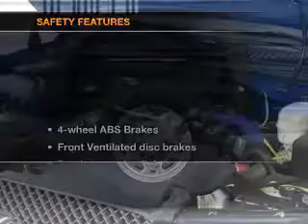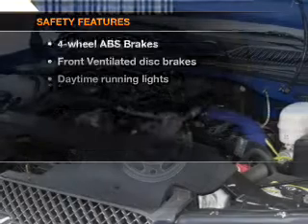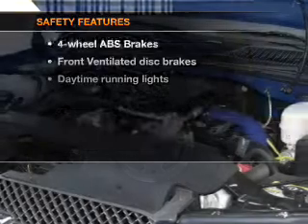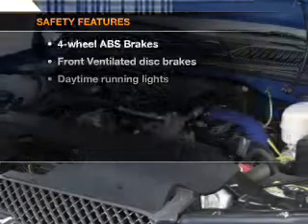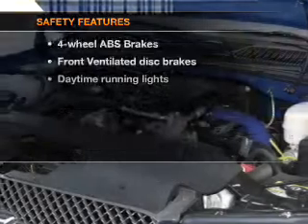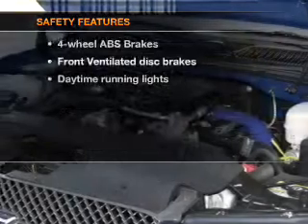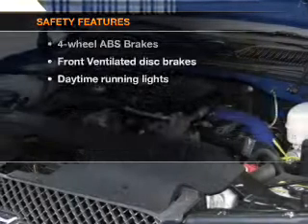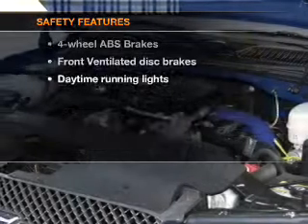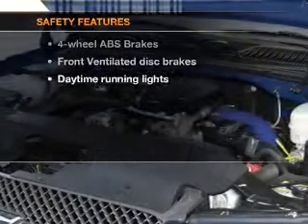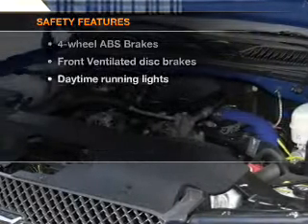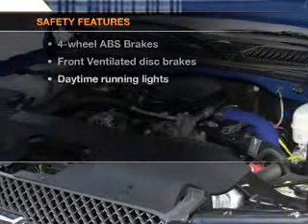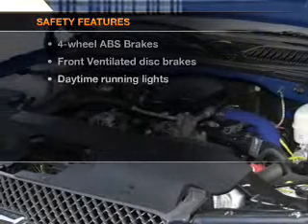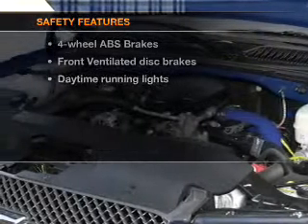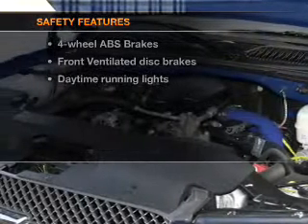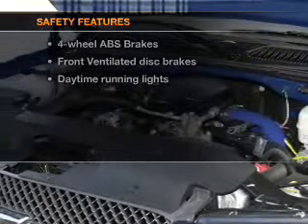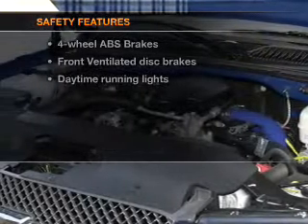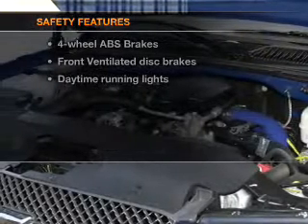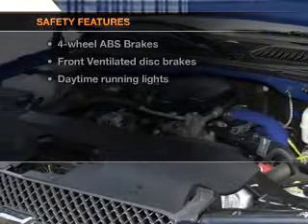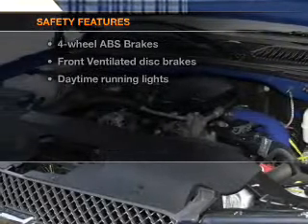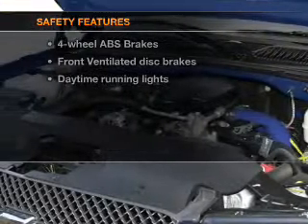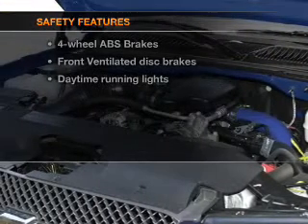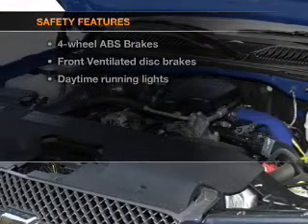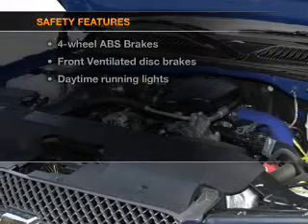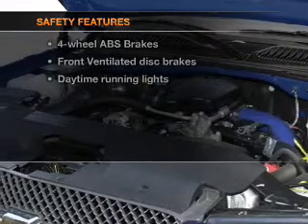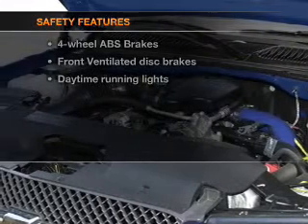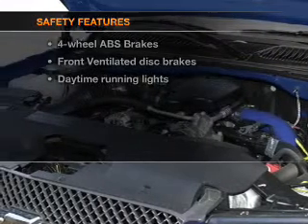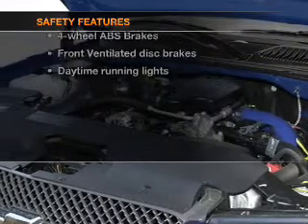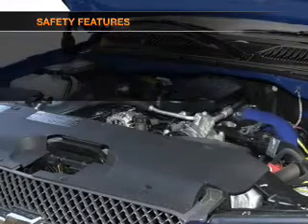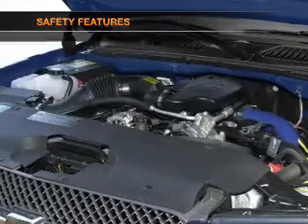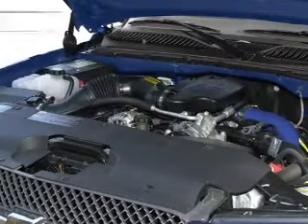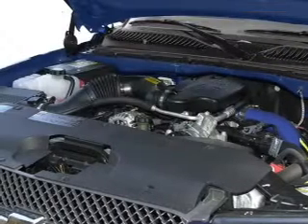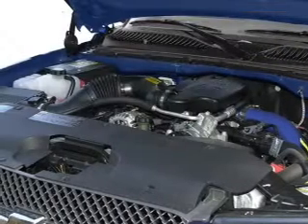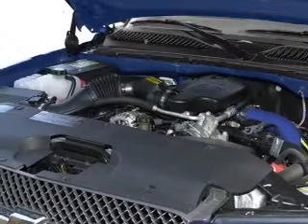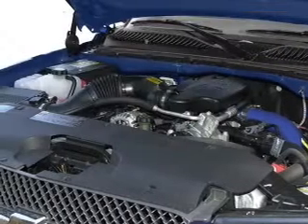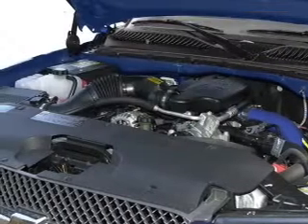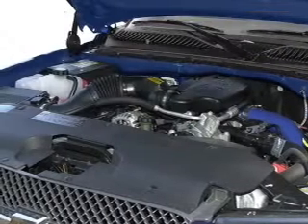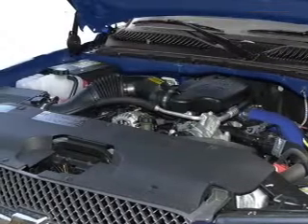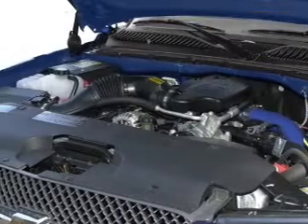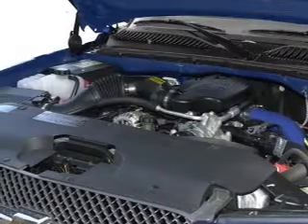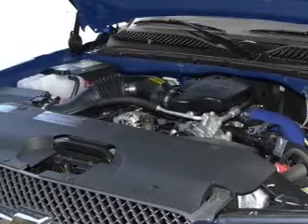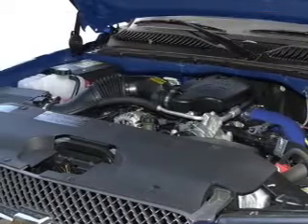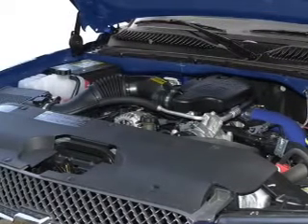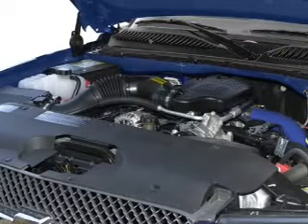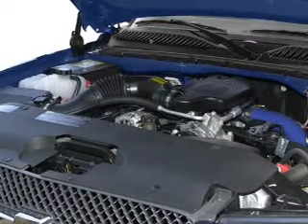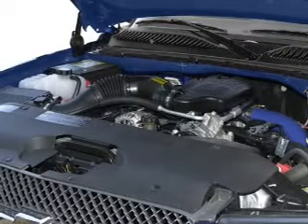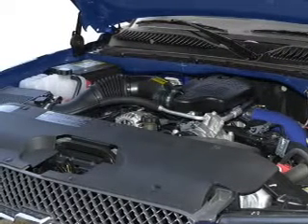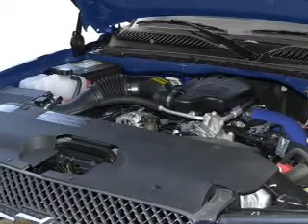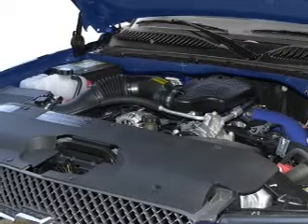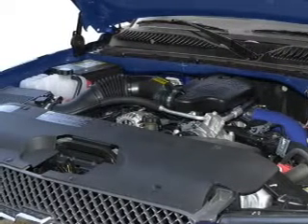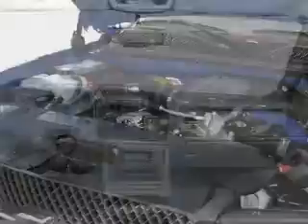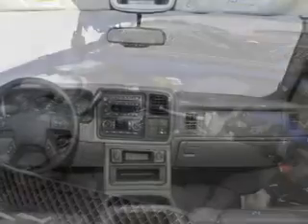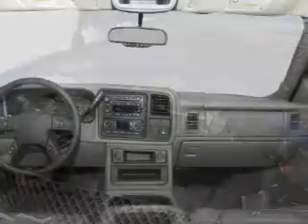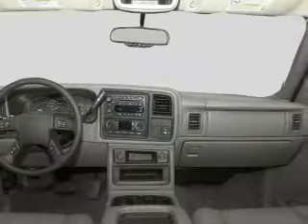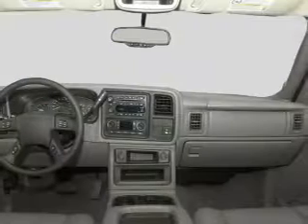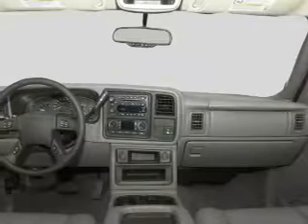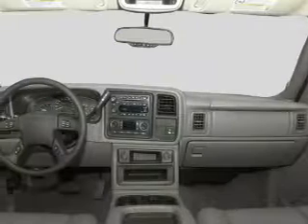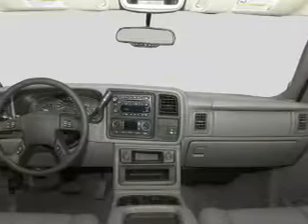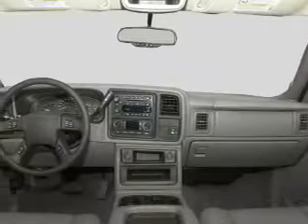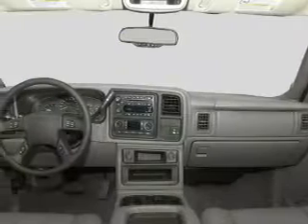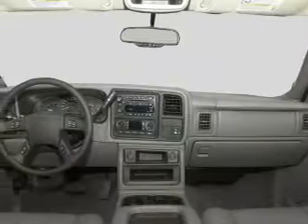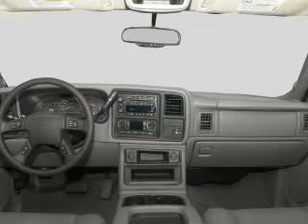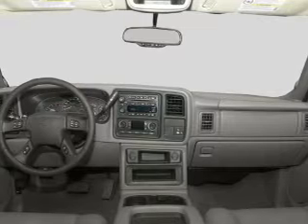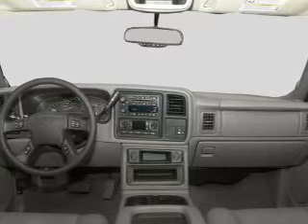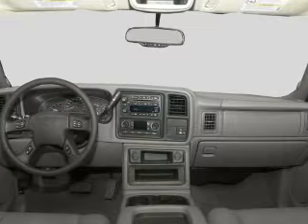And for your peace of mind, the following safety equipment is included: front ventilated disc brakes and daytime running lights.